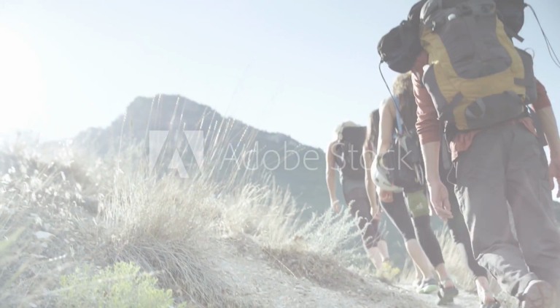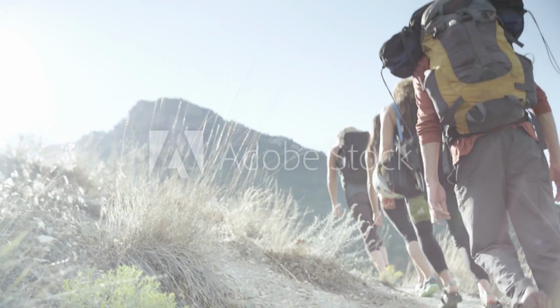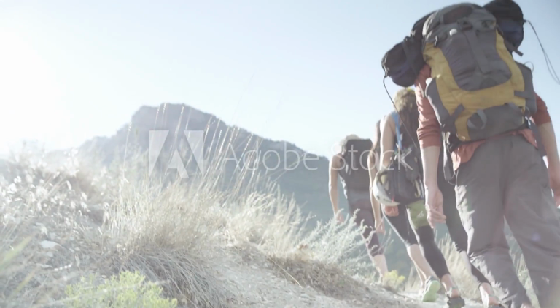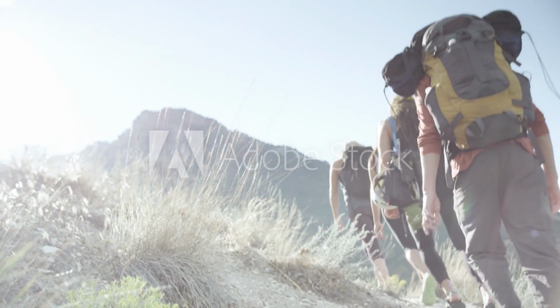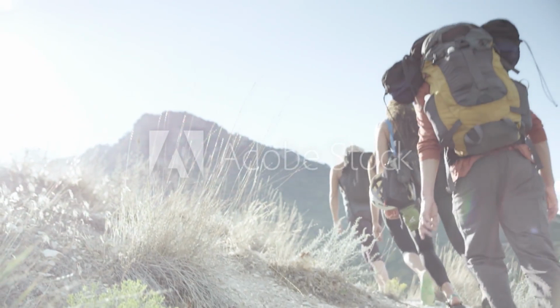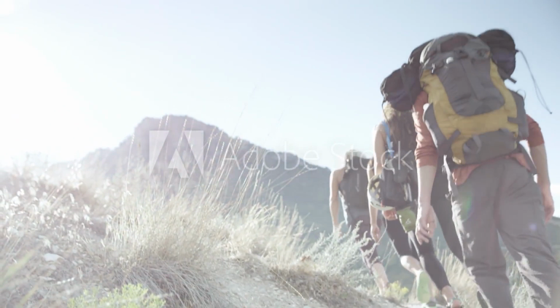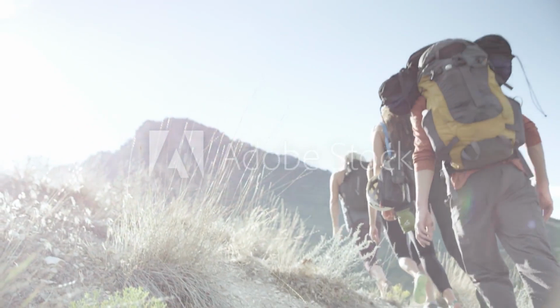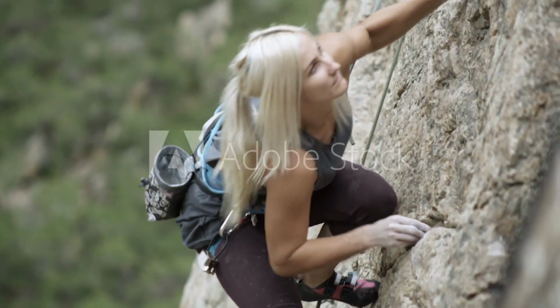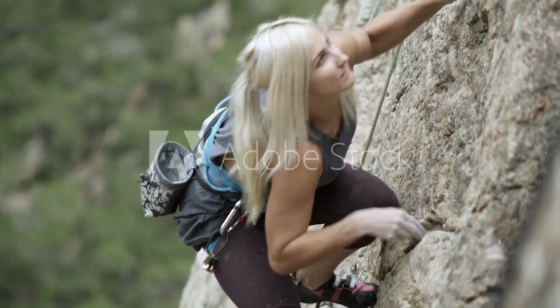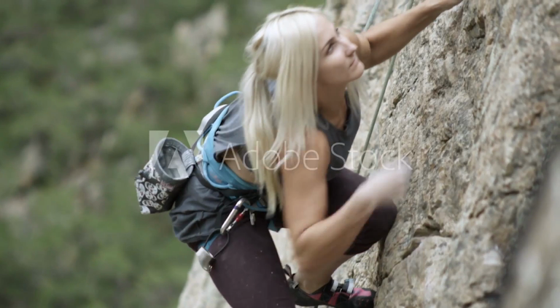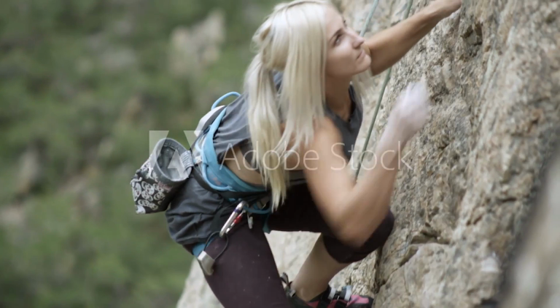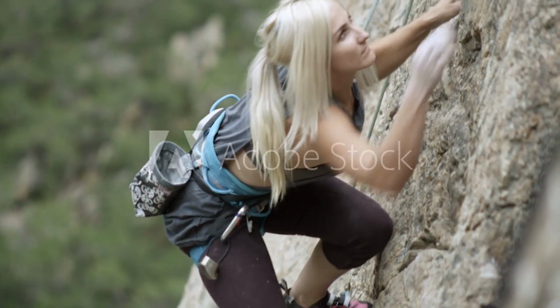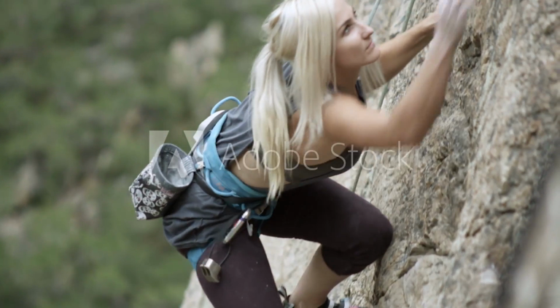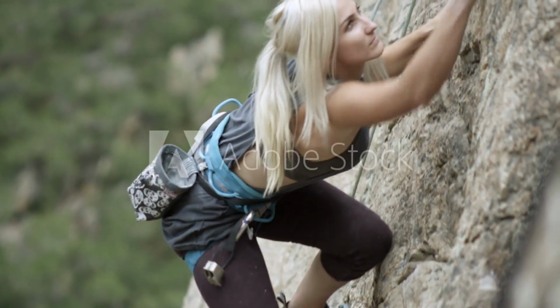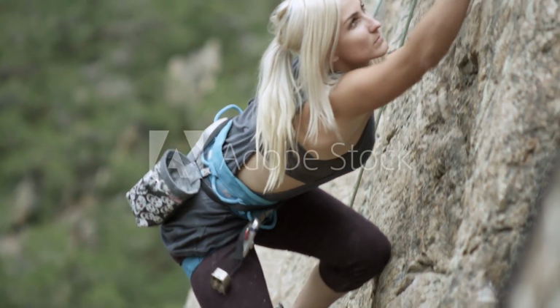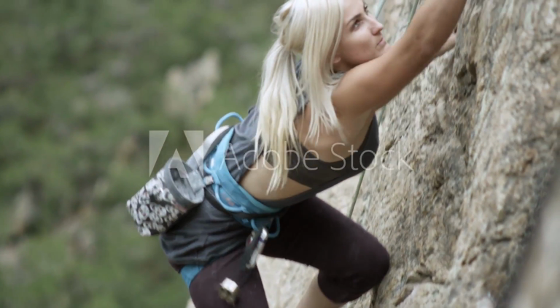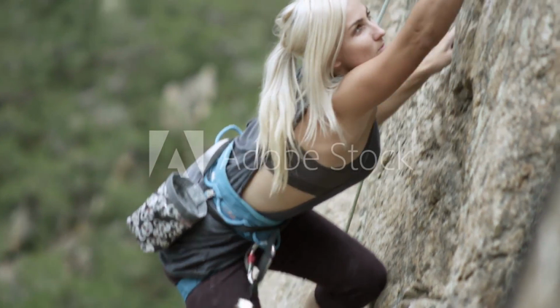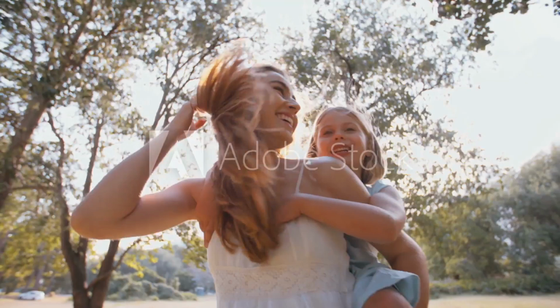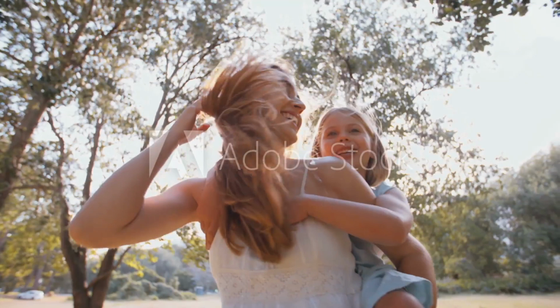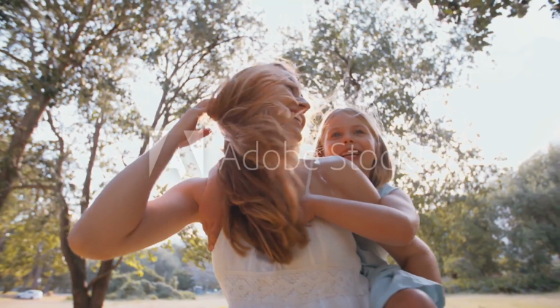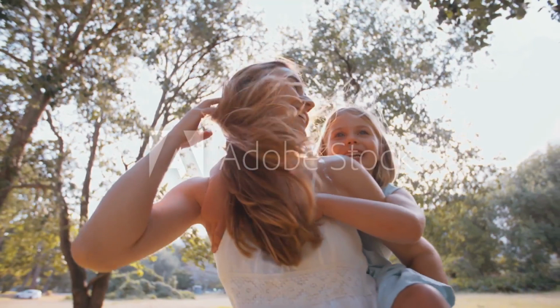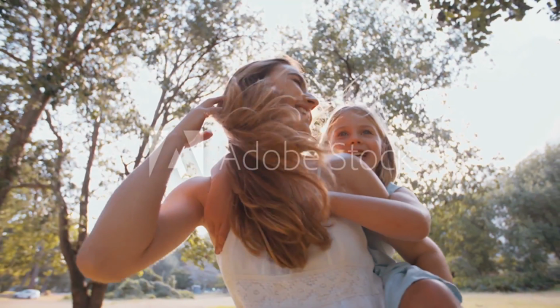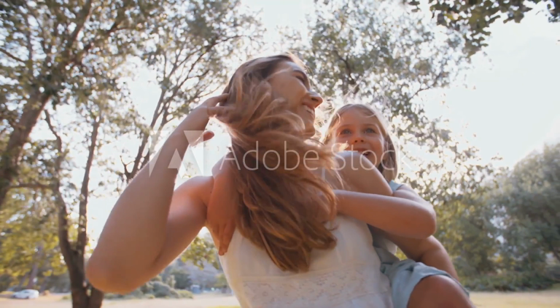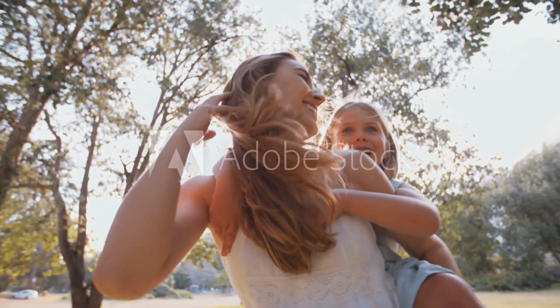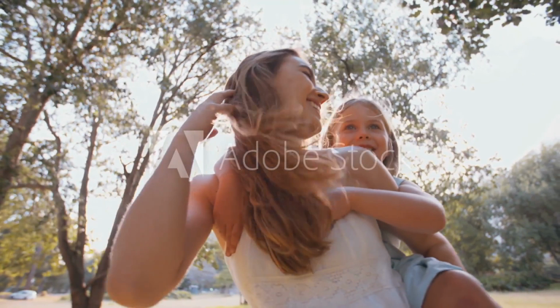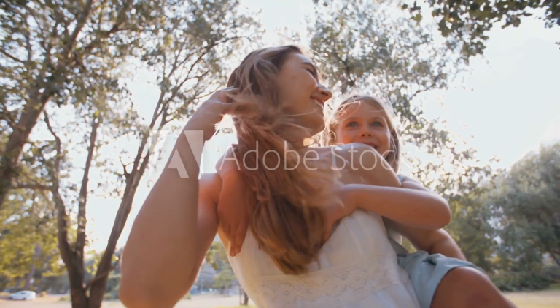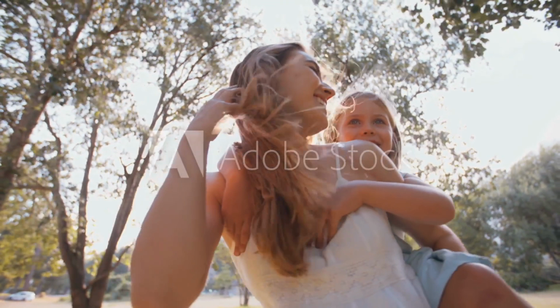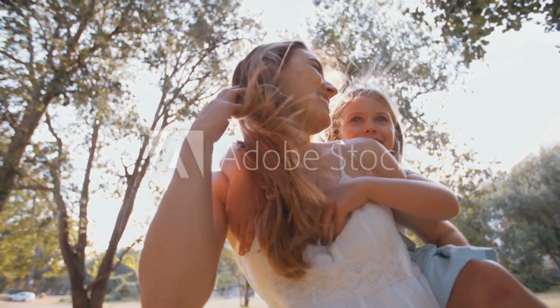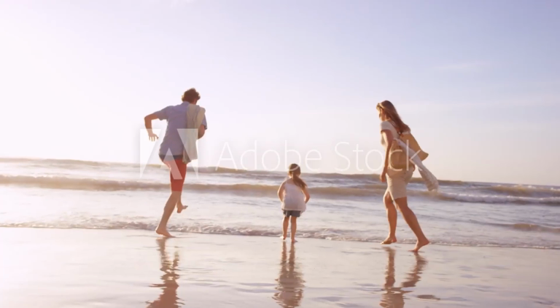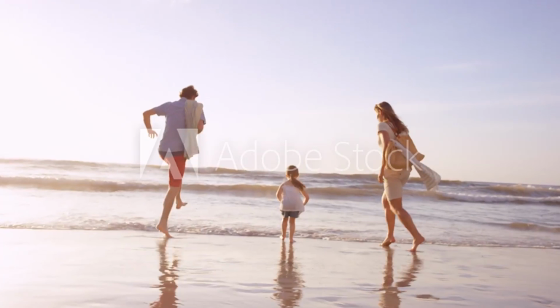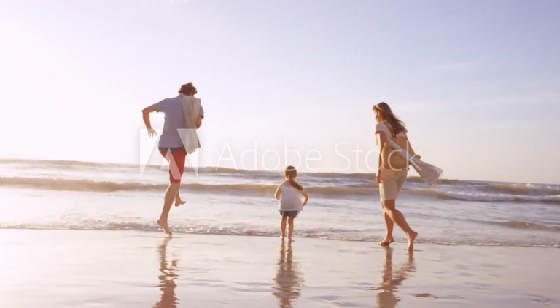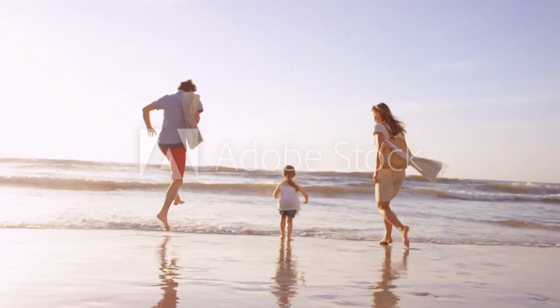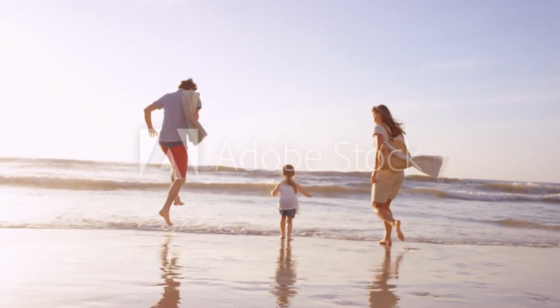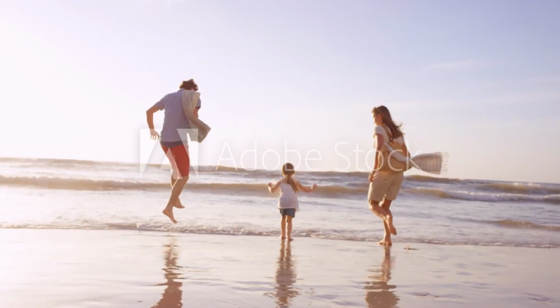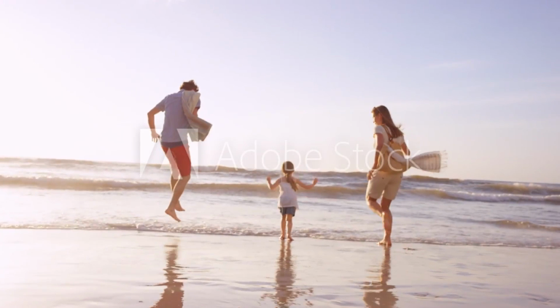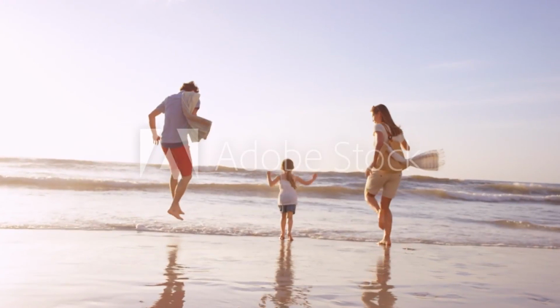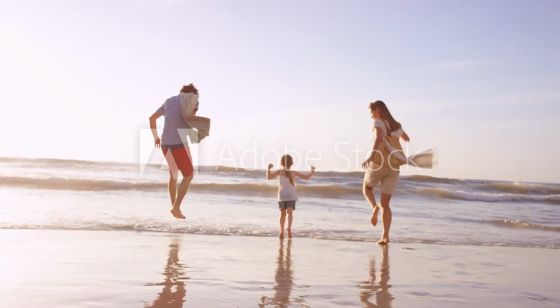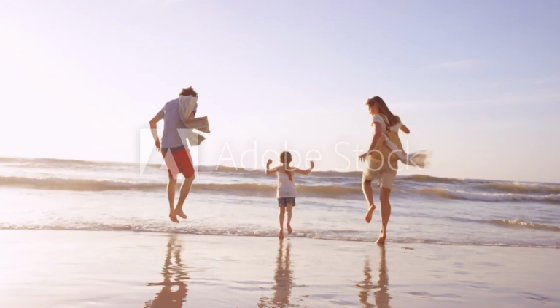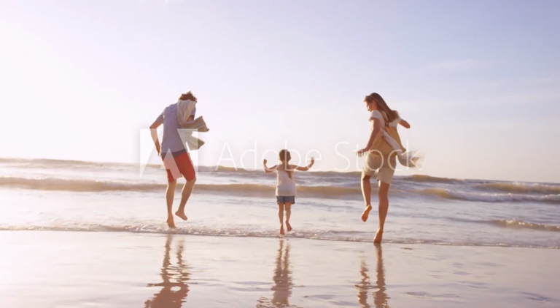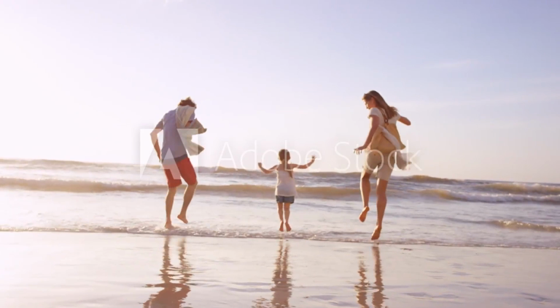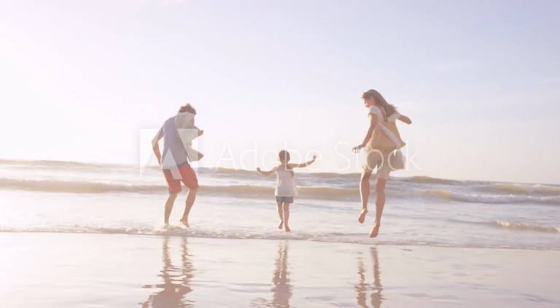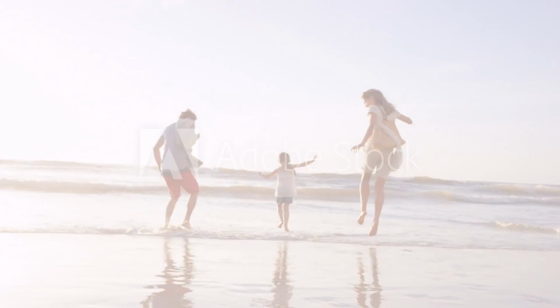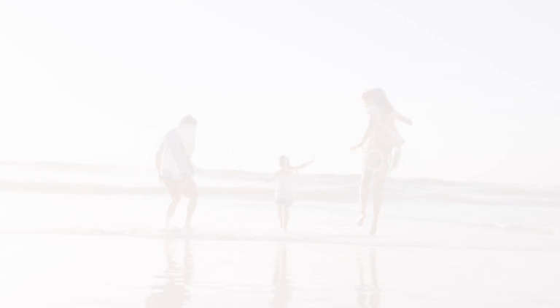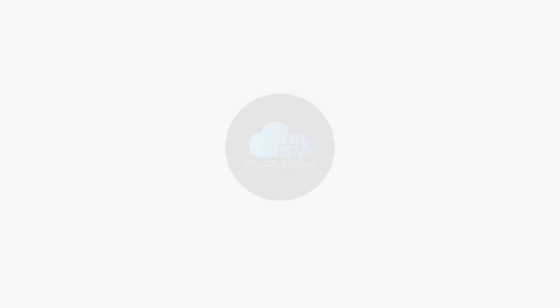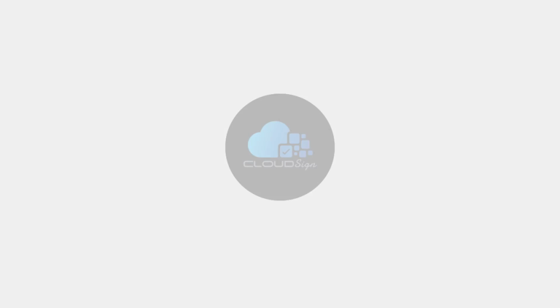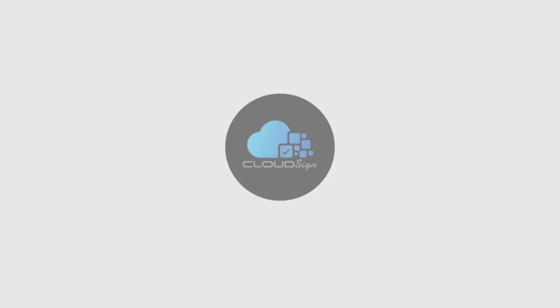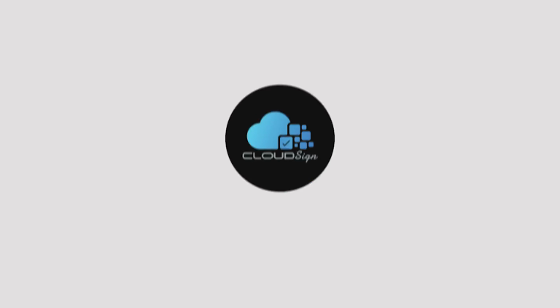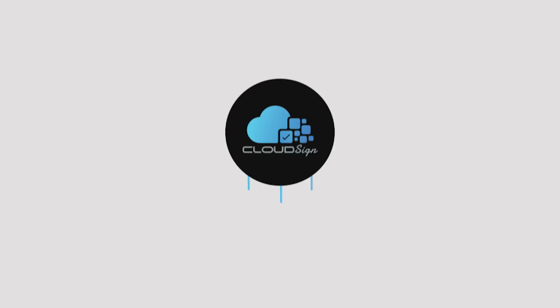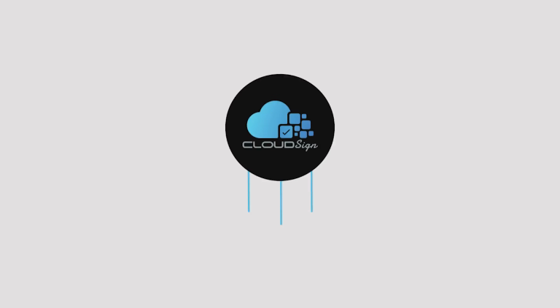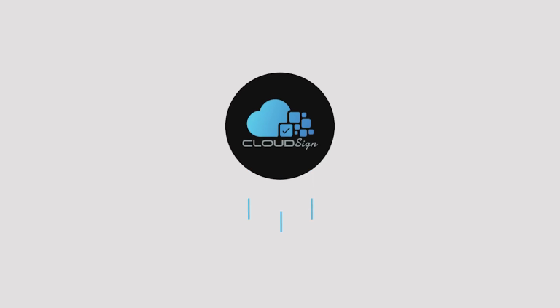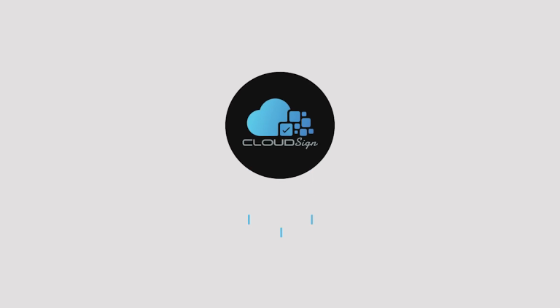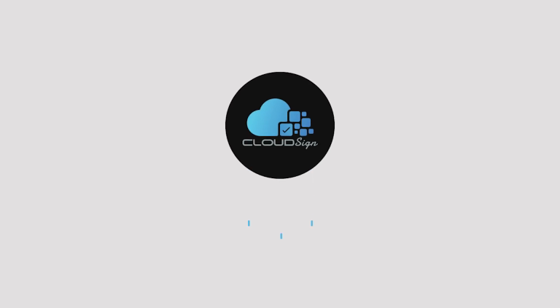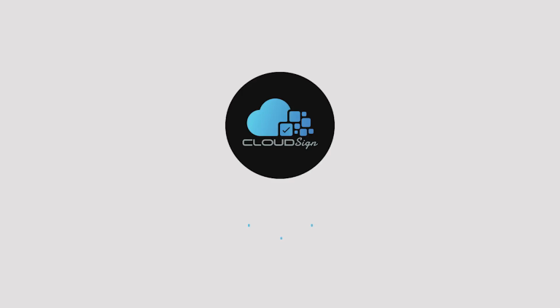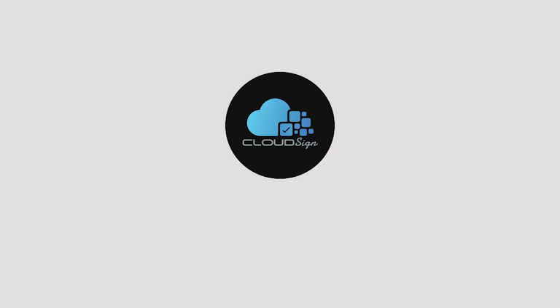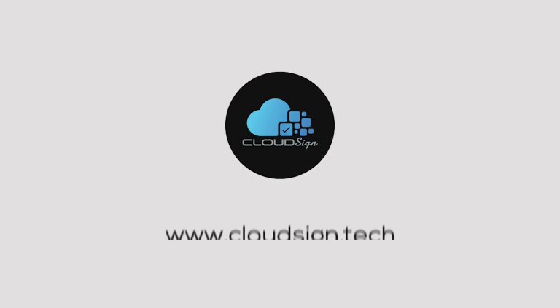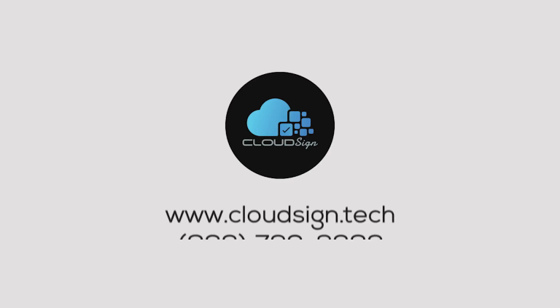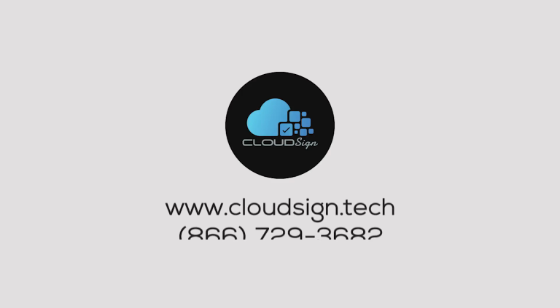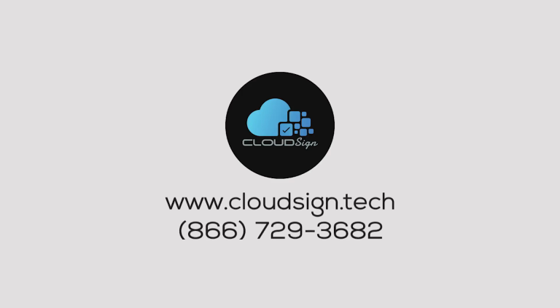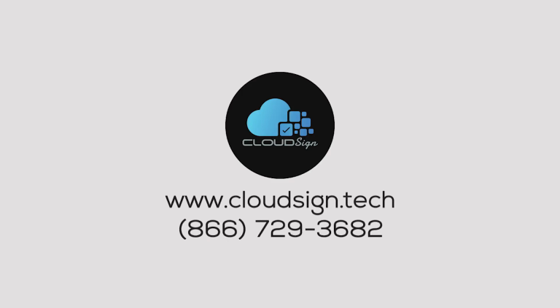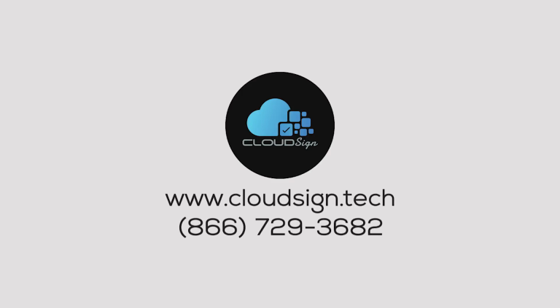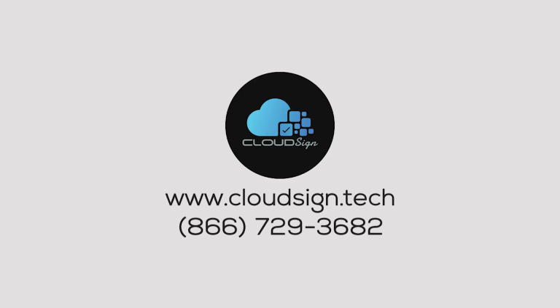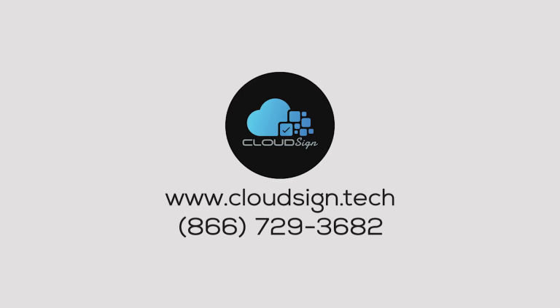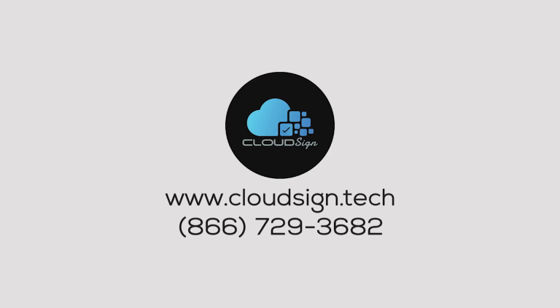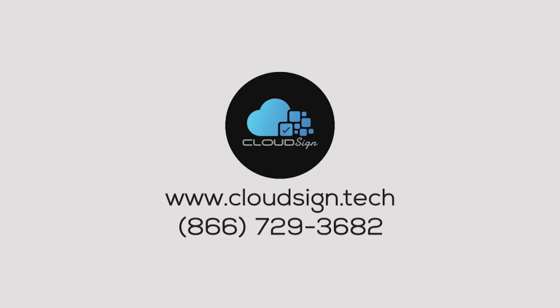It's a secure e-signature system built for you. CloudSign from Infinity.